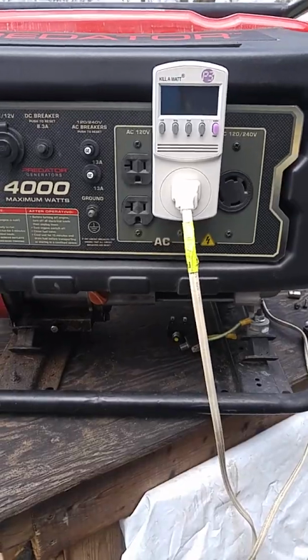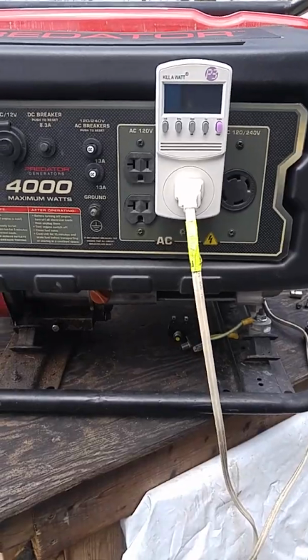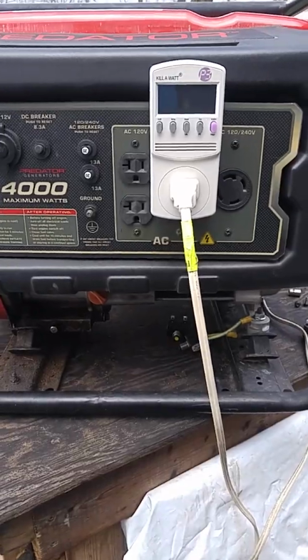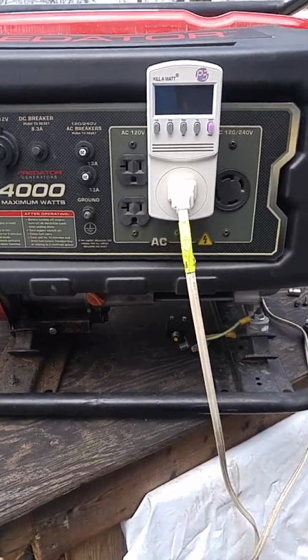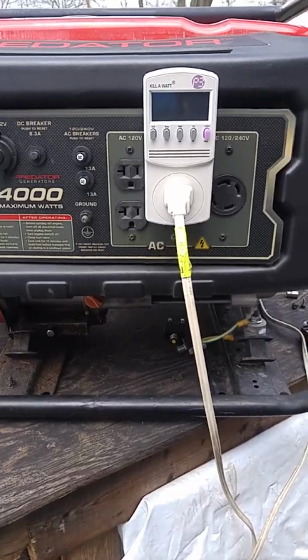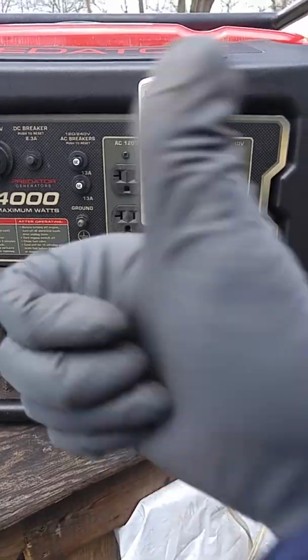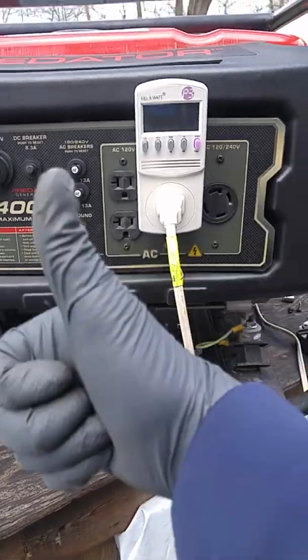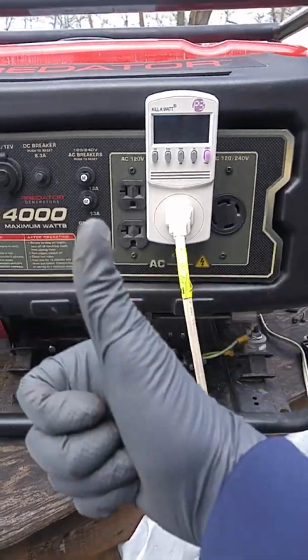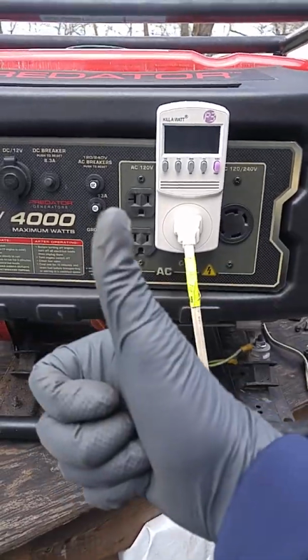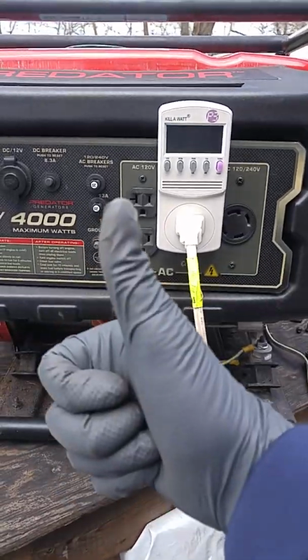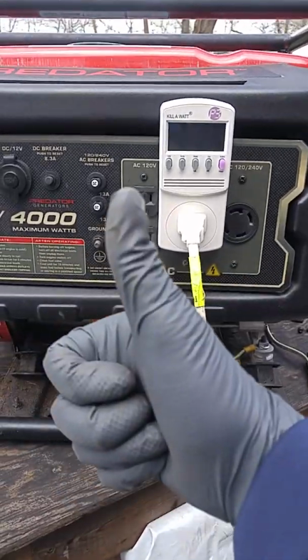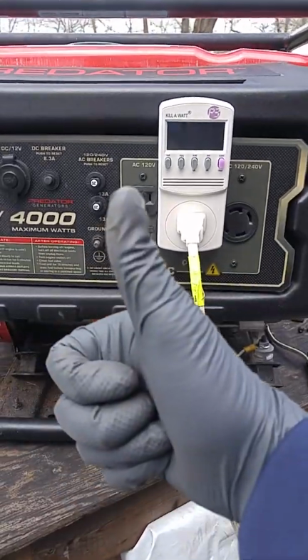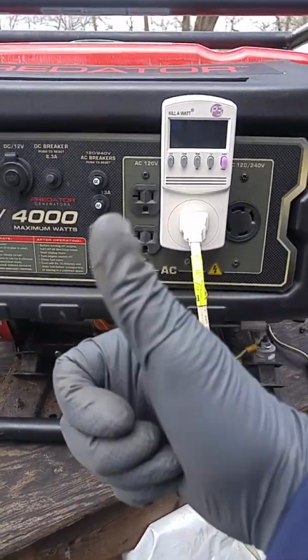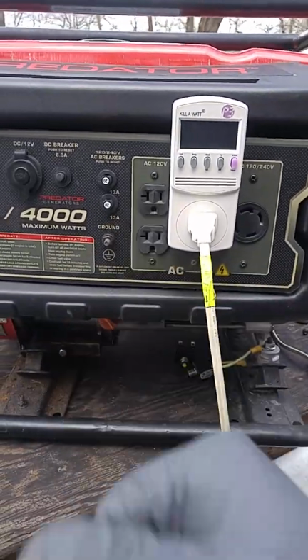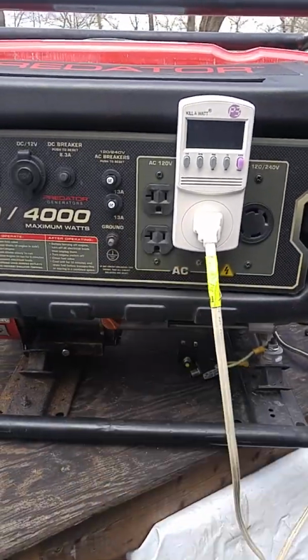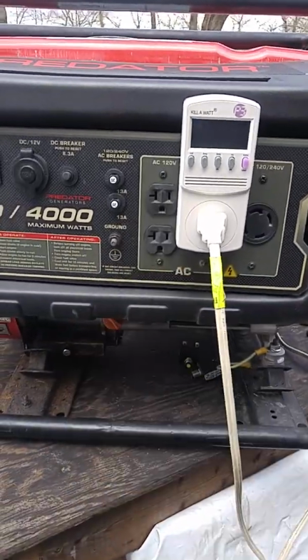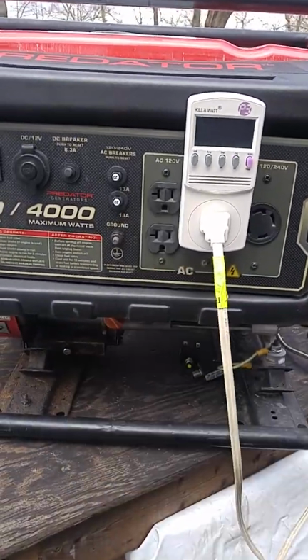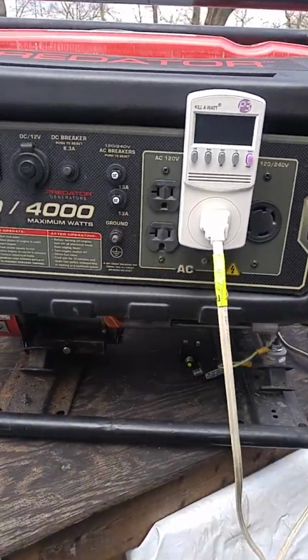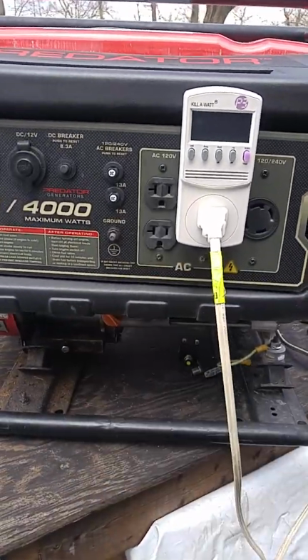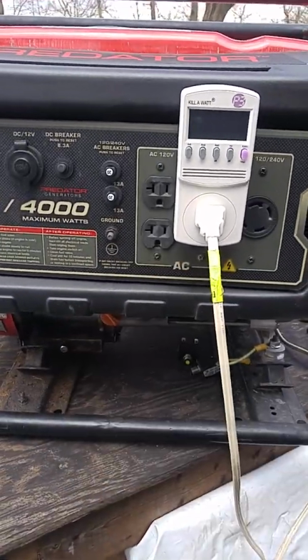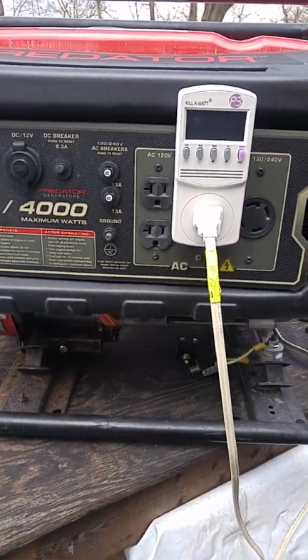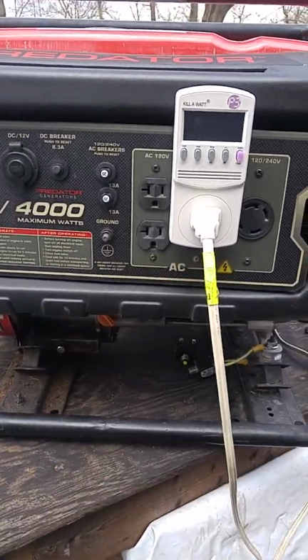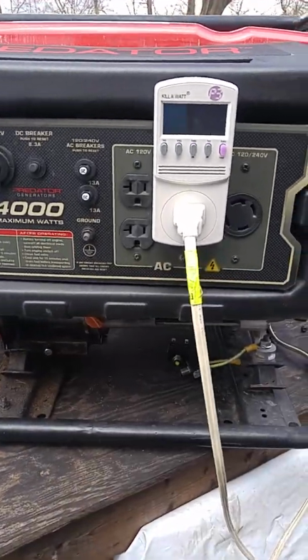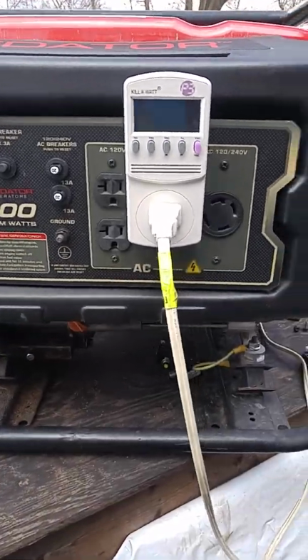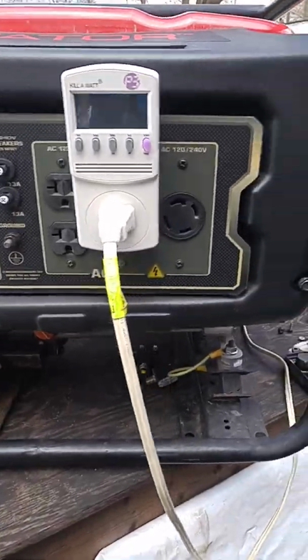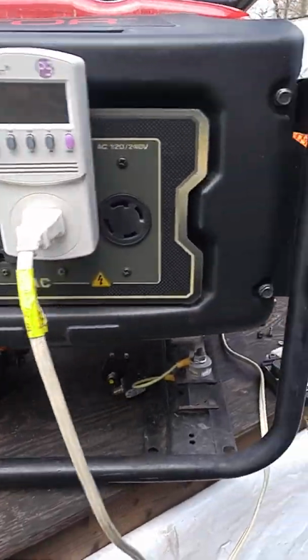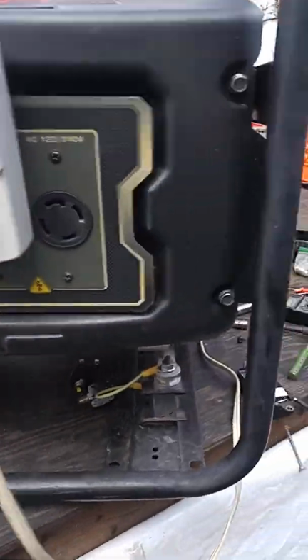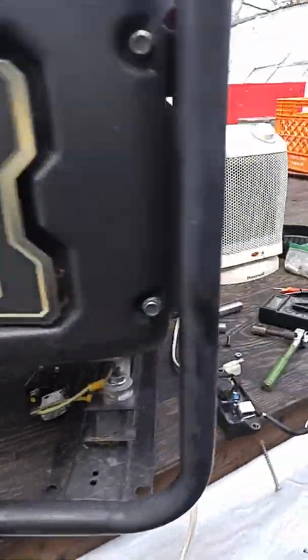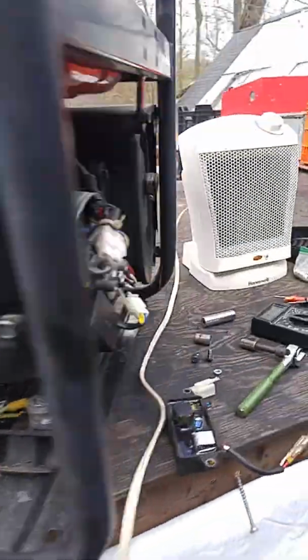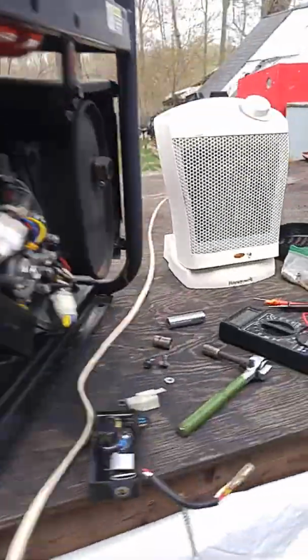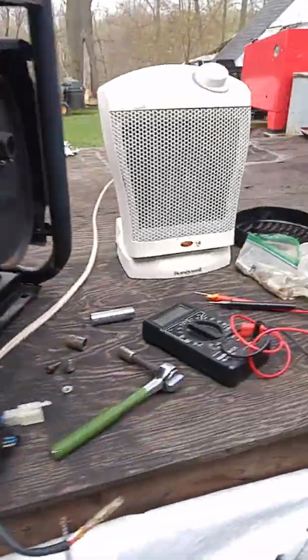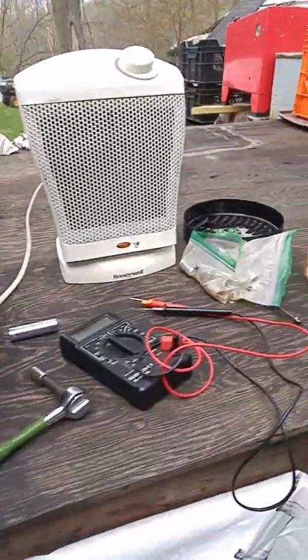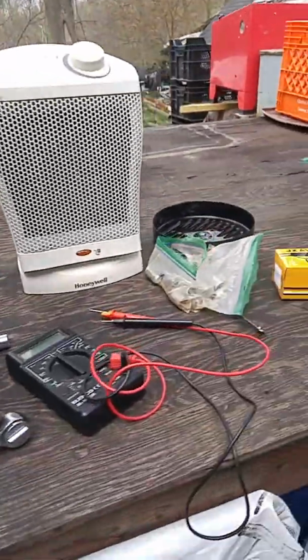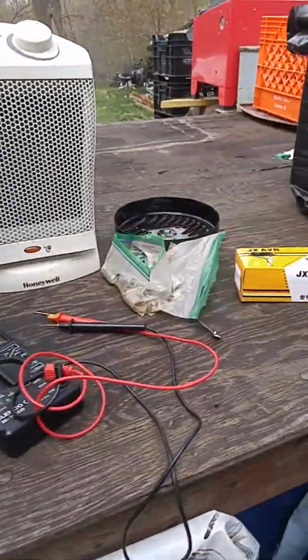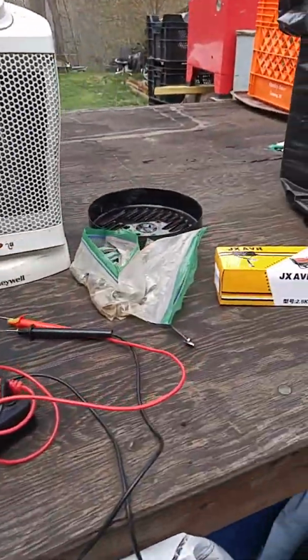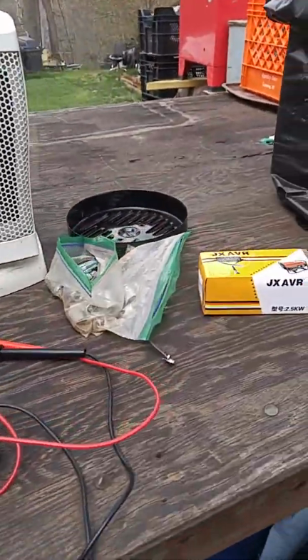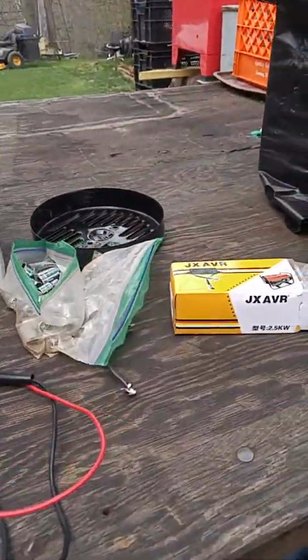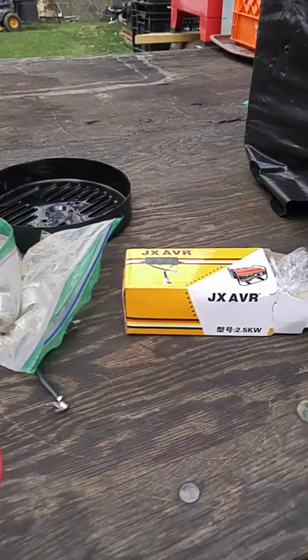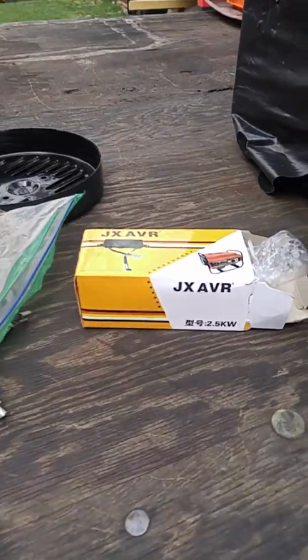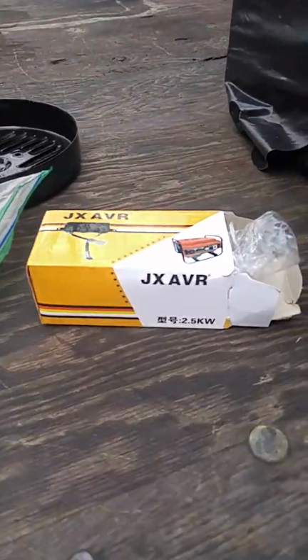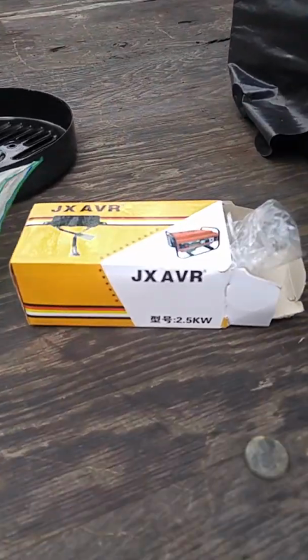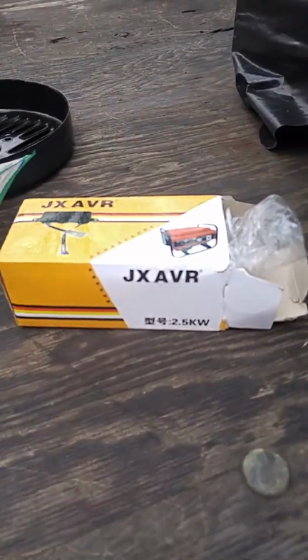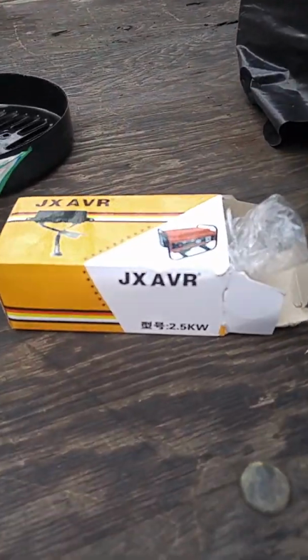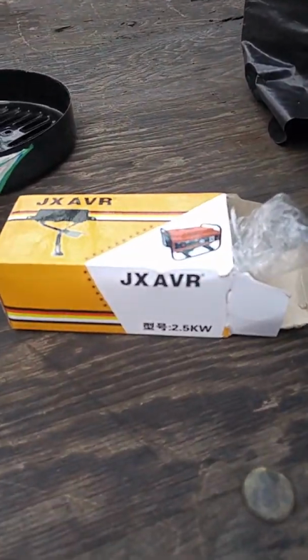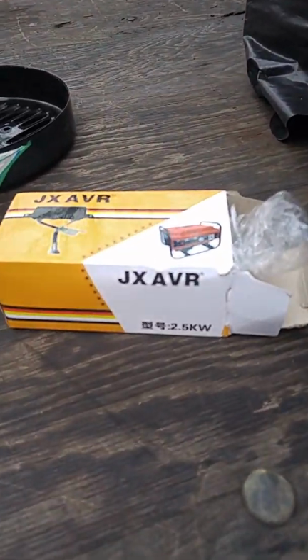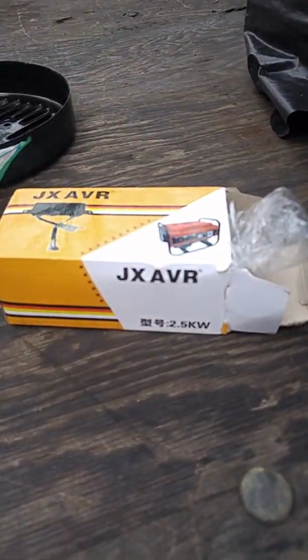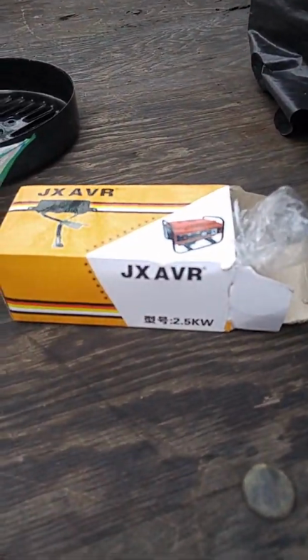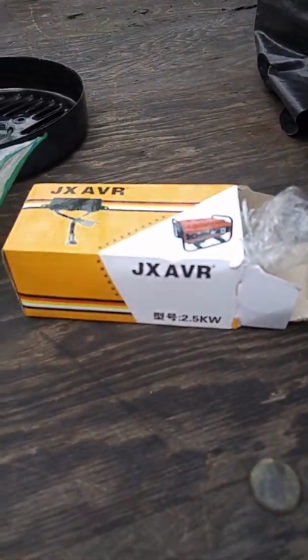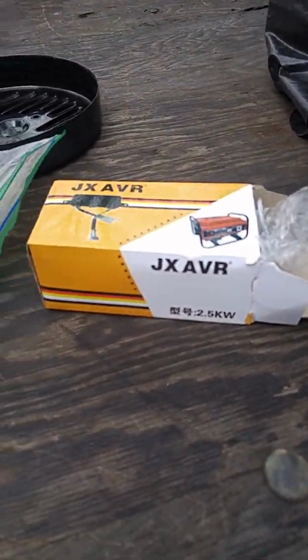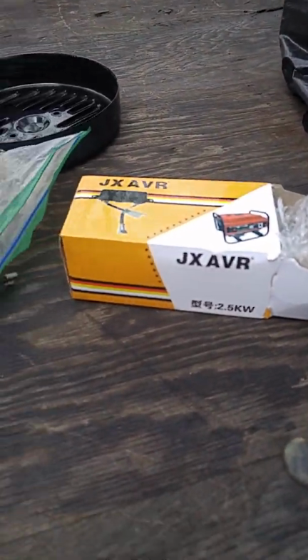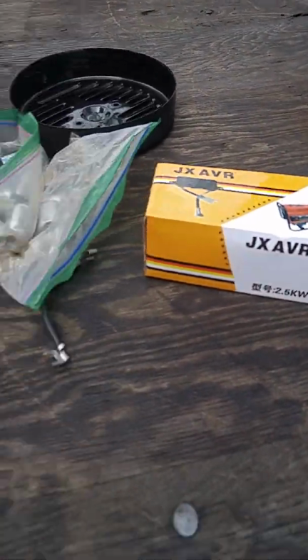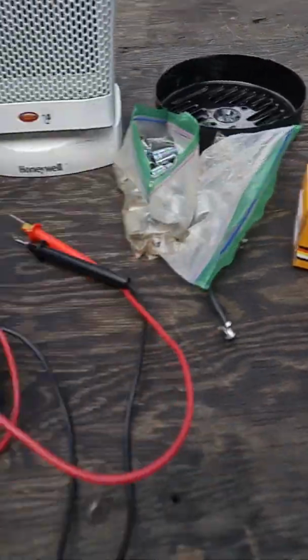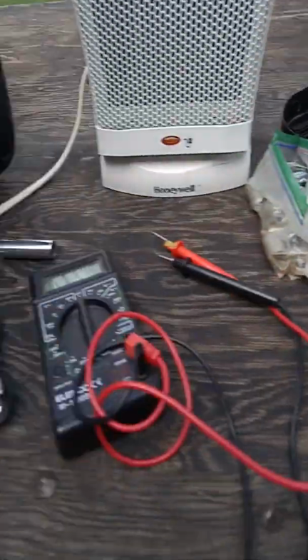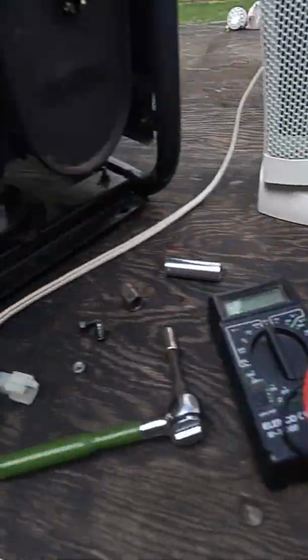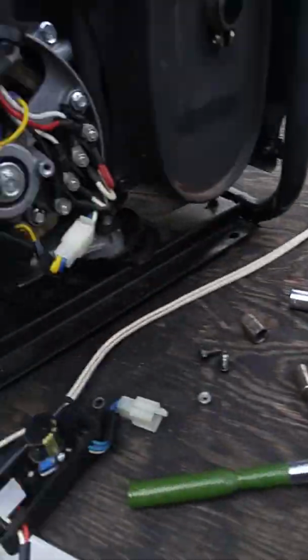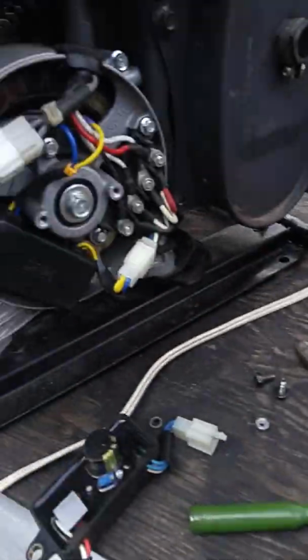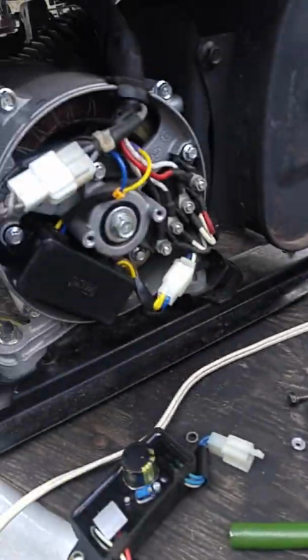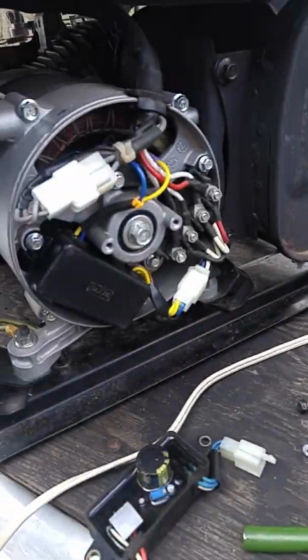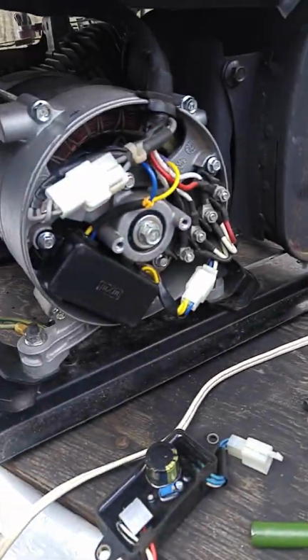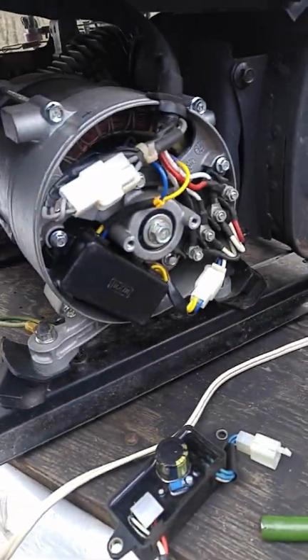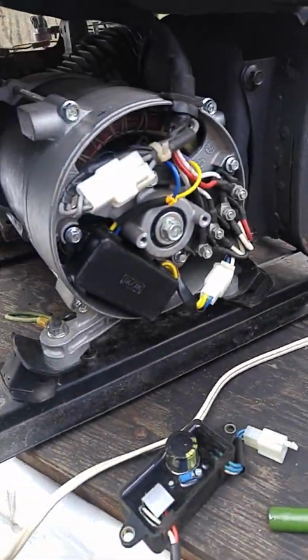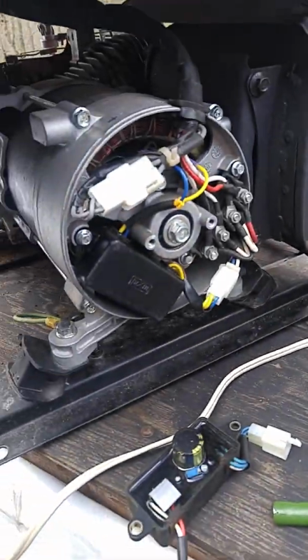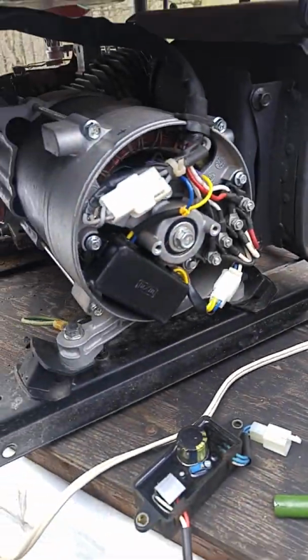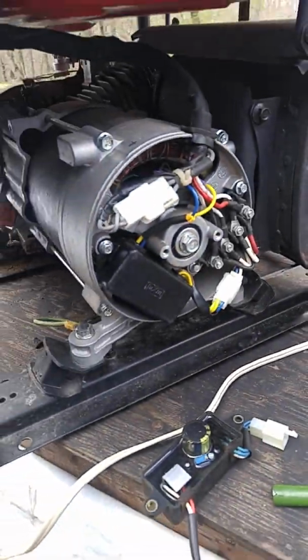We're good to go. This is an easy fix — just a $10 one of these little AVRs on eBay.